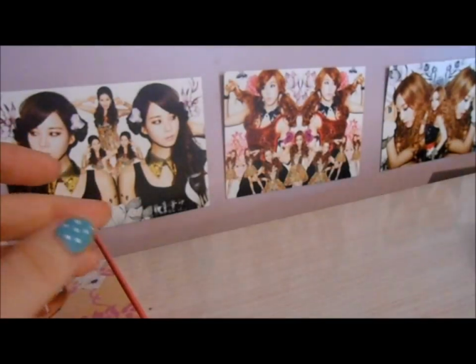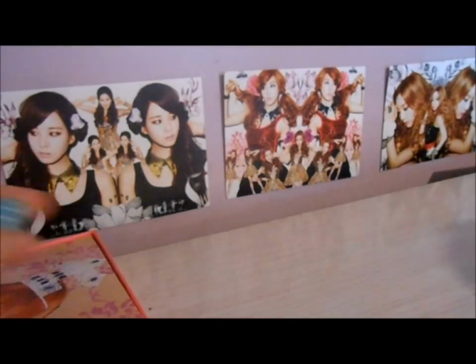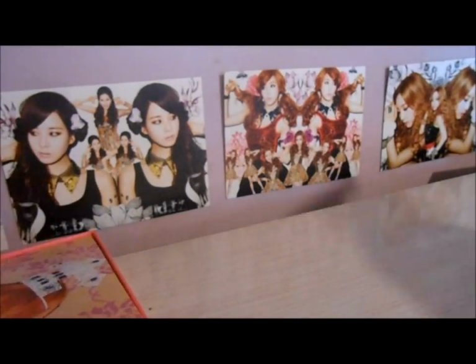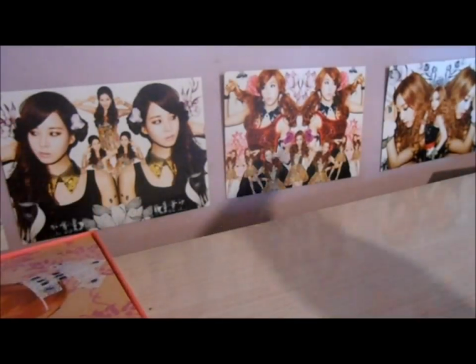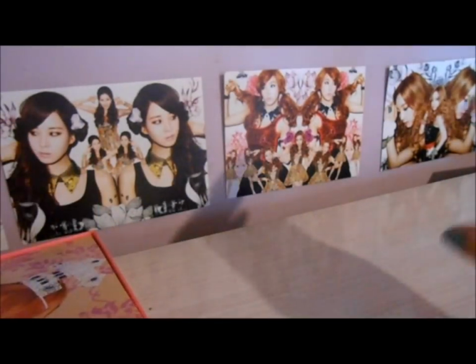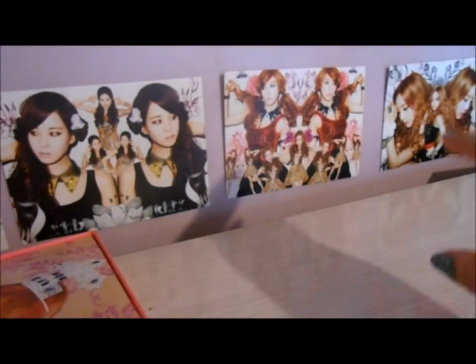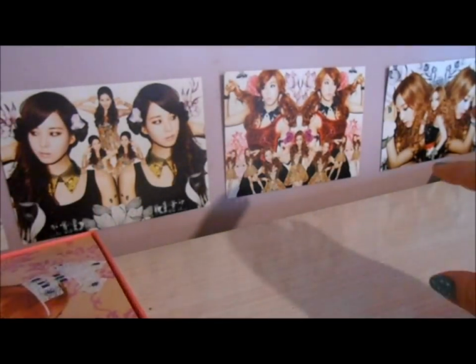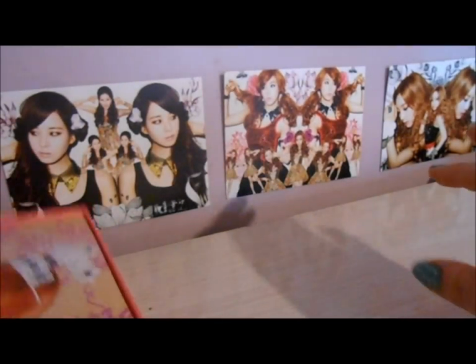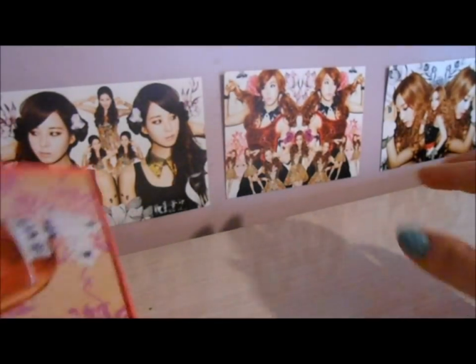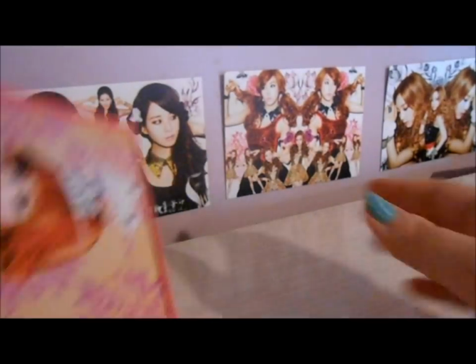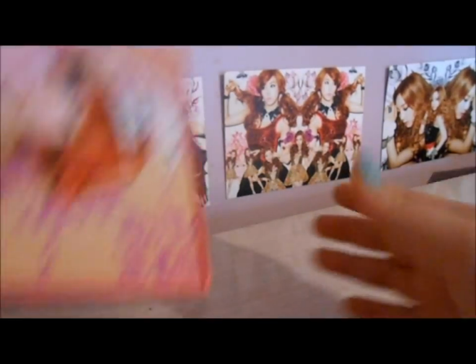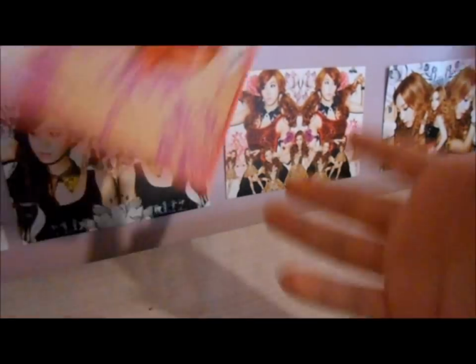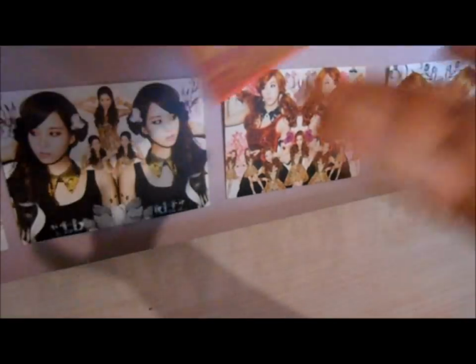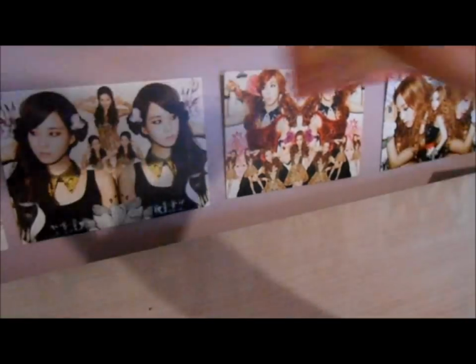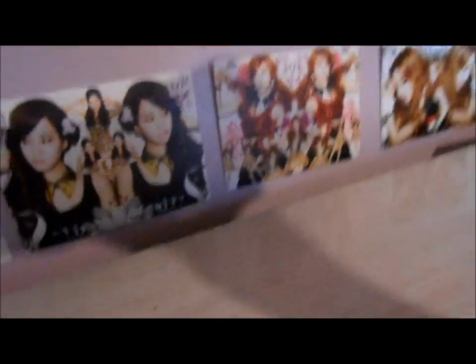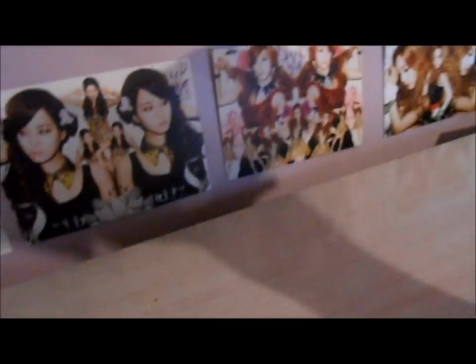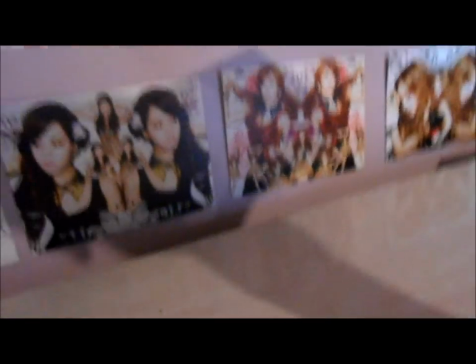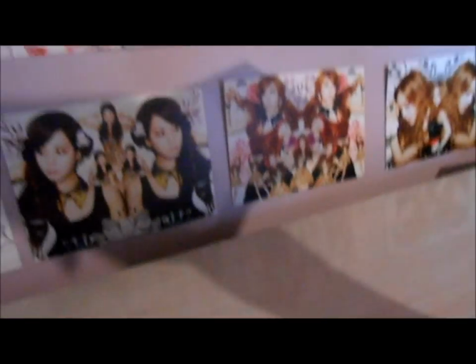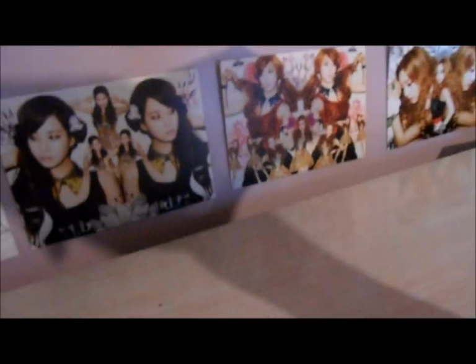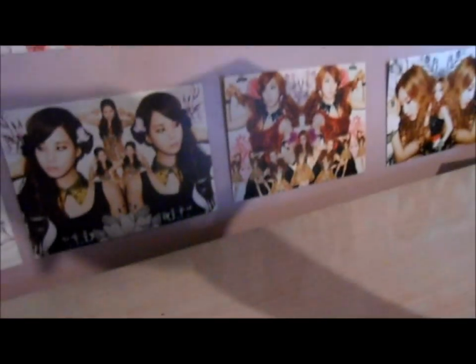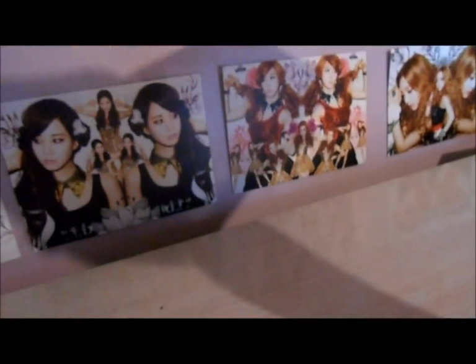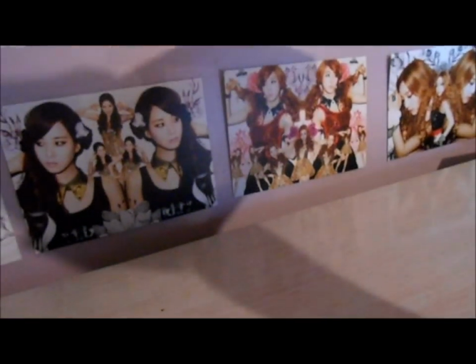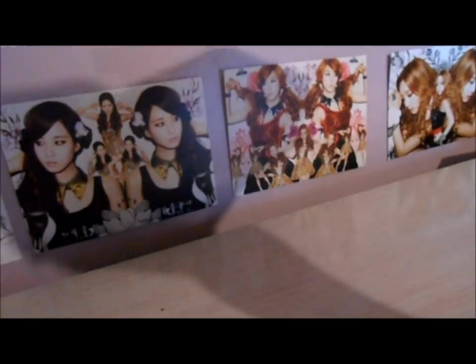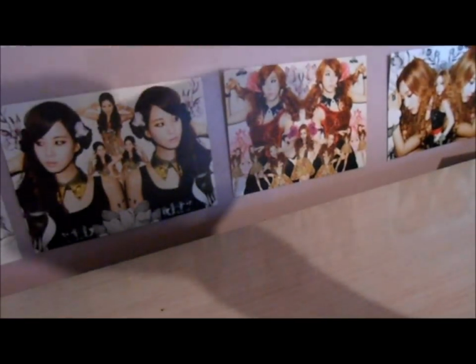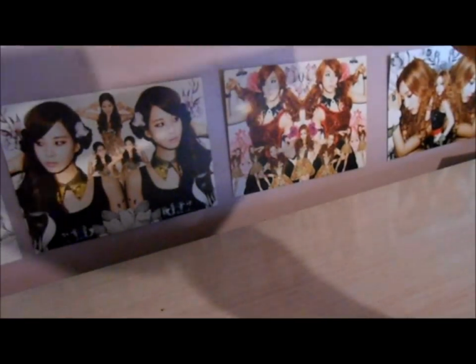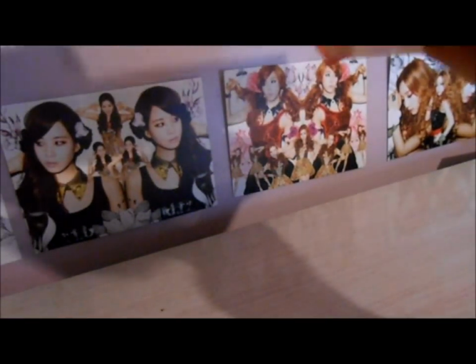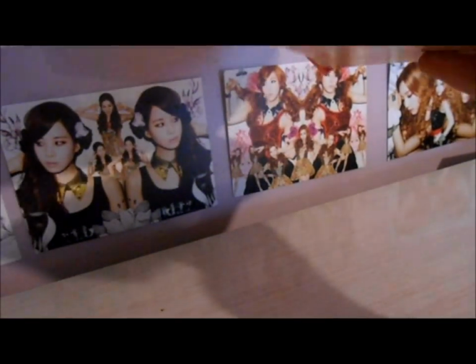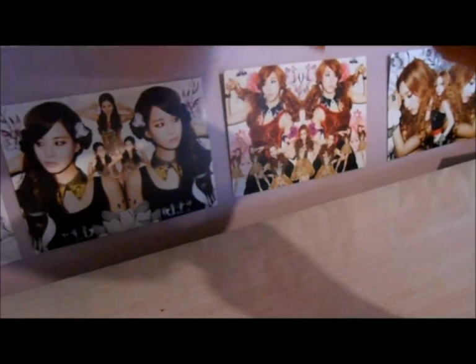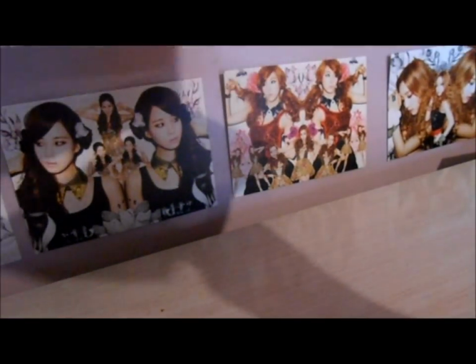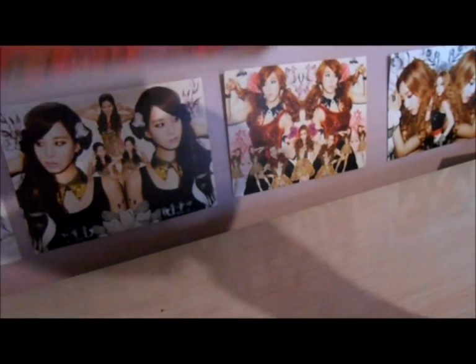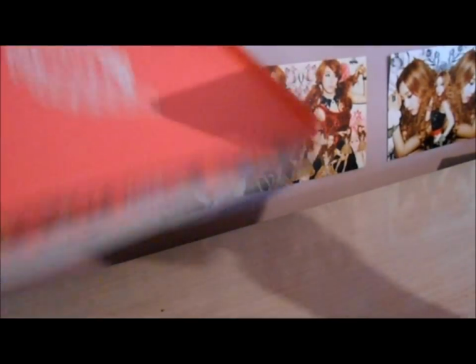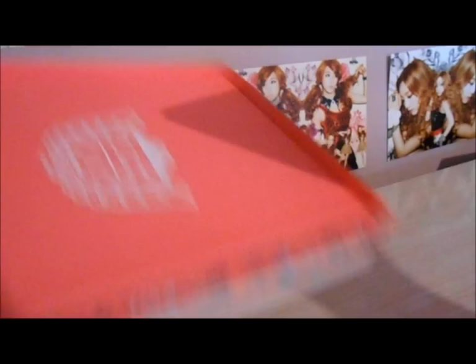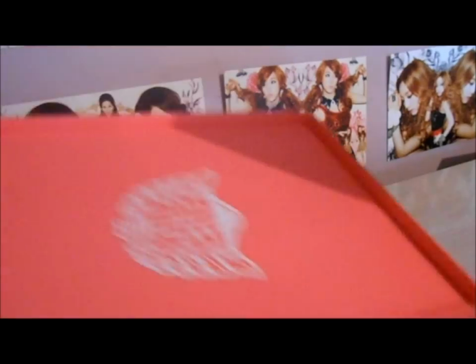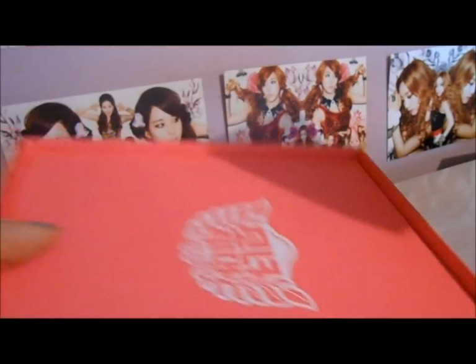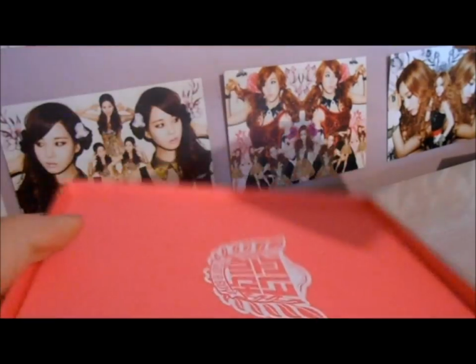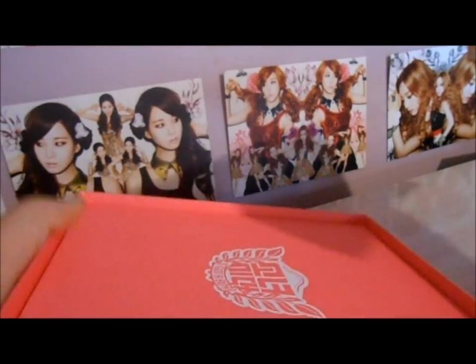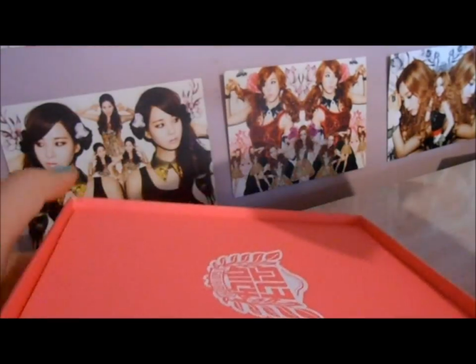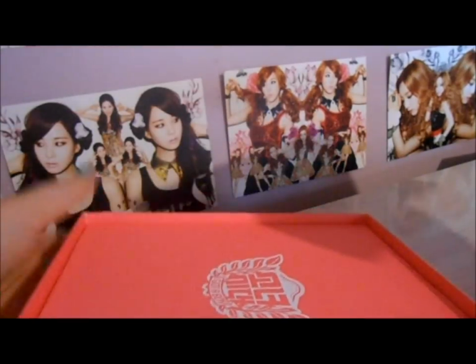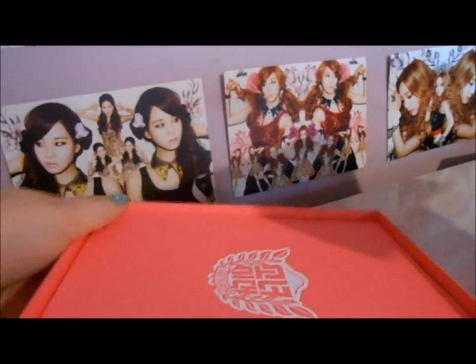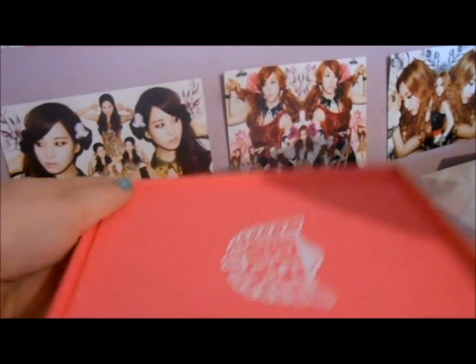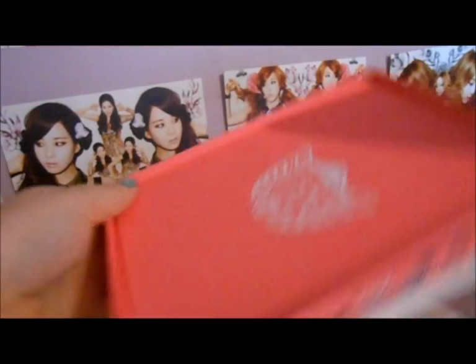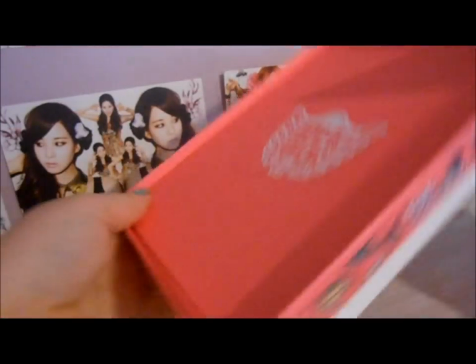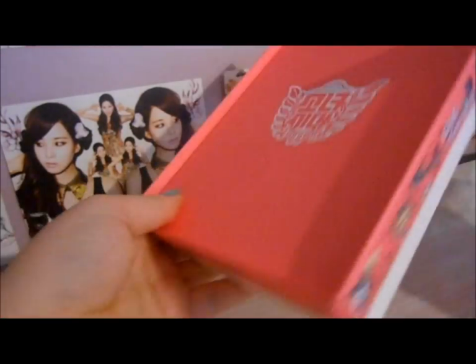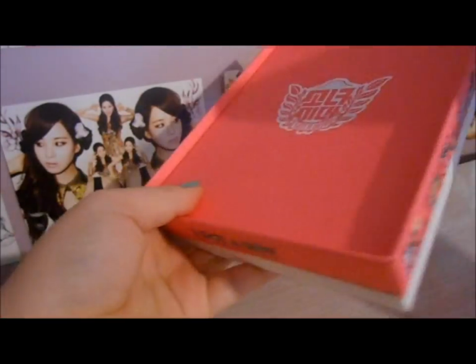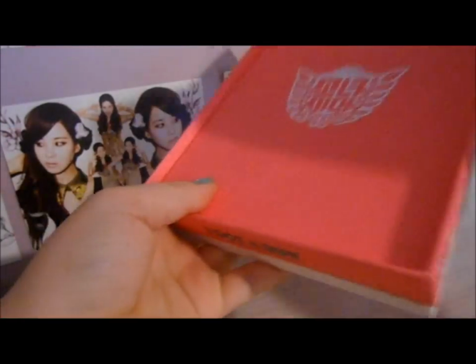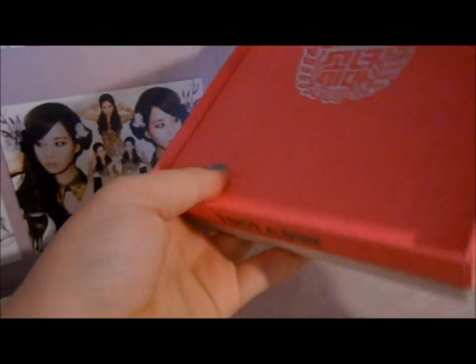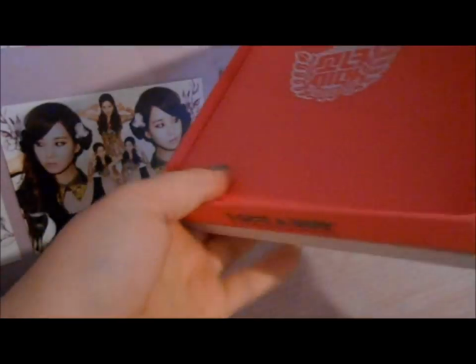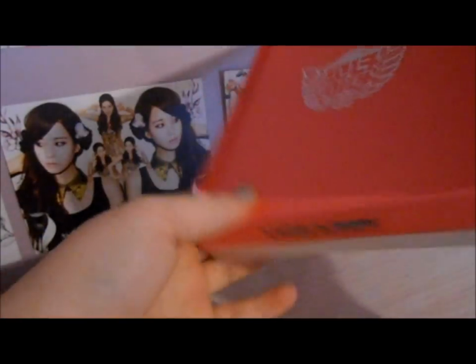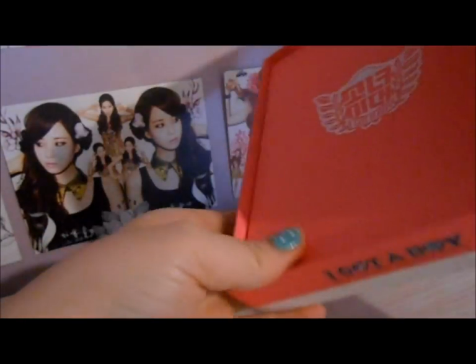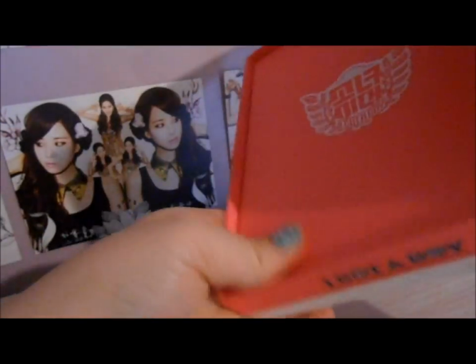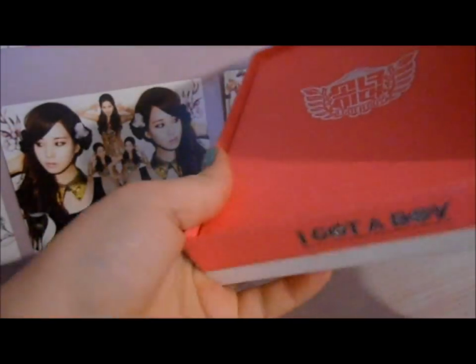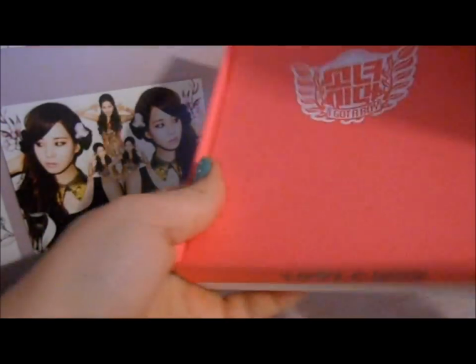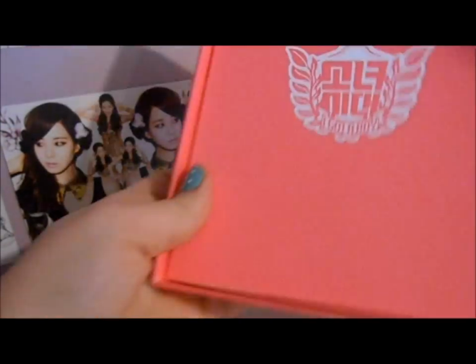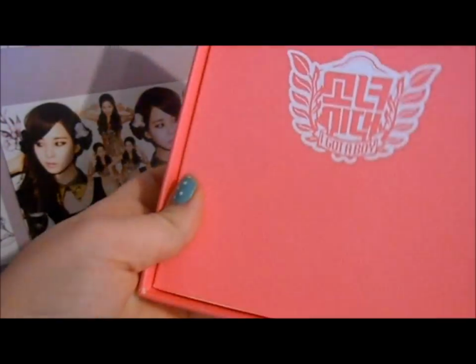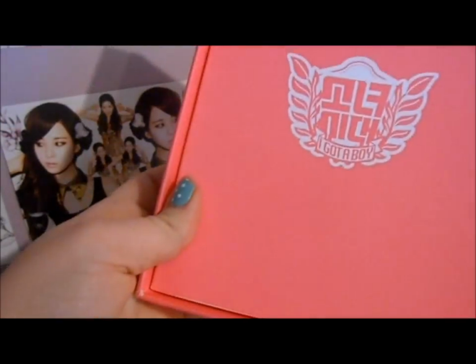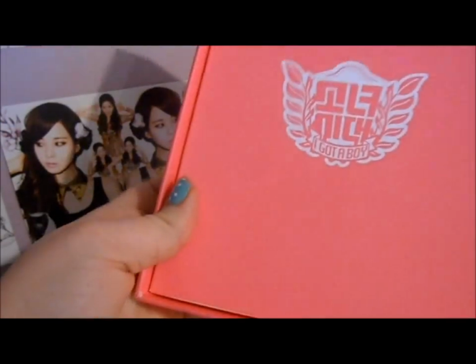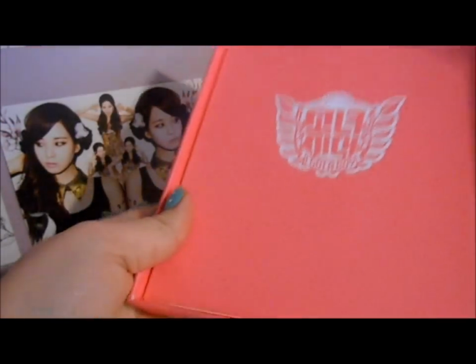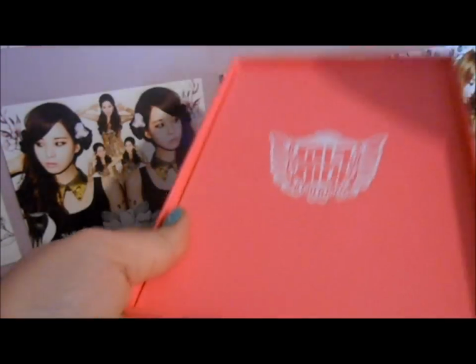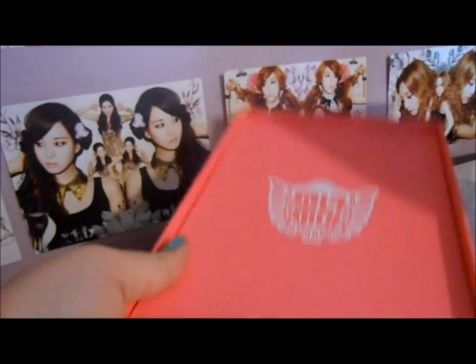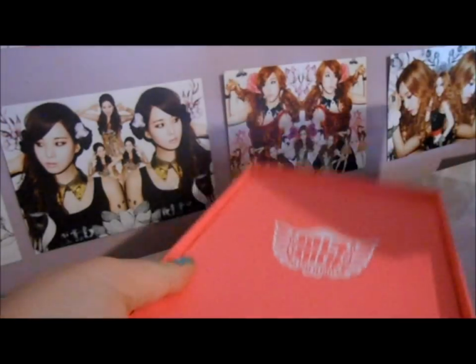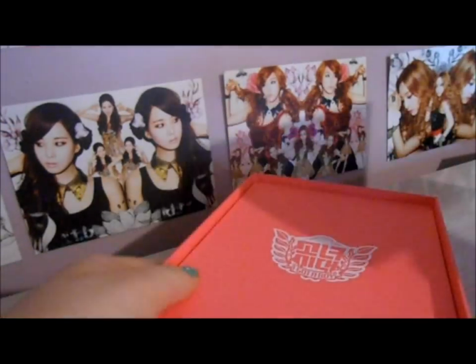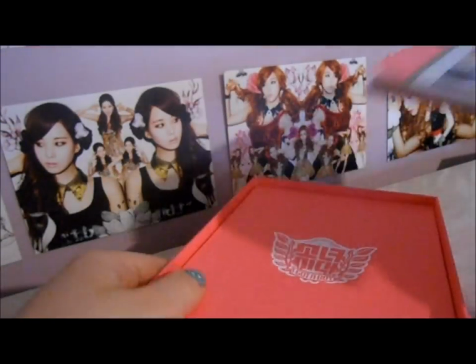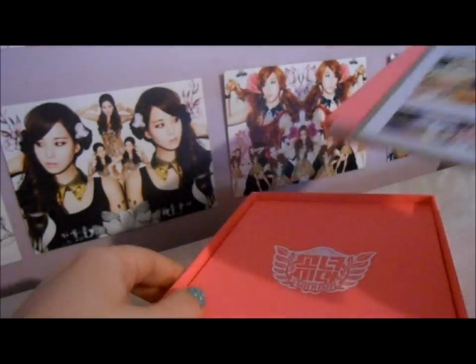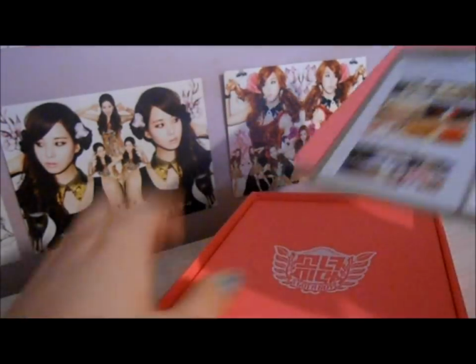We open the photo book and we get that on the inside.